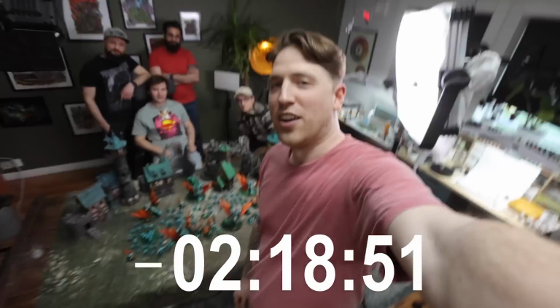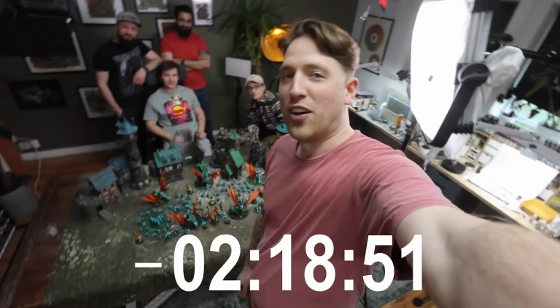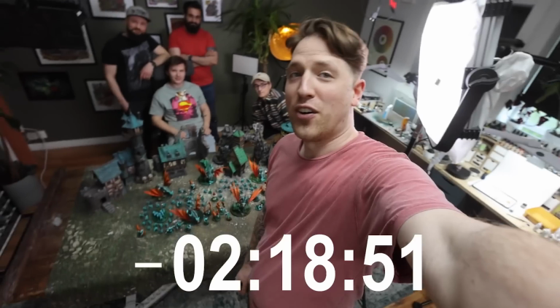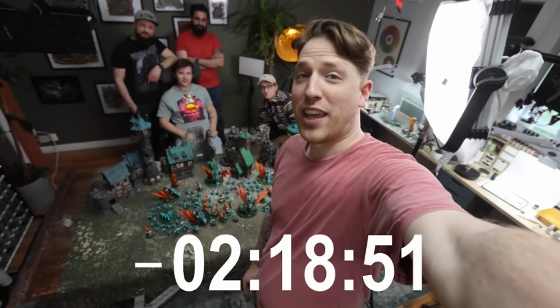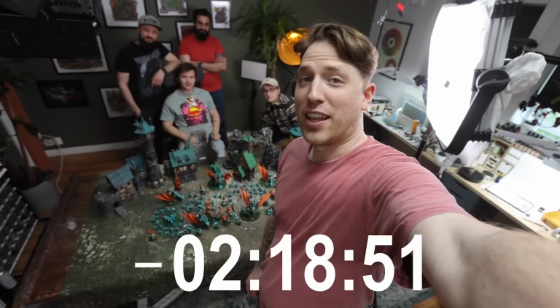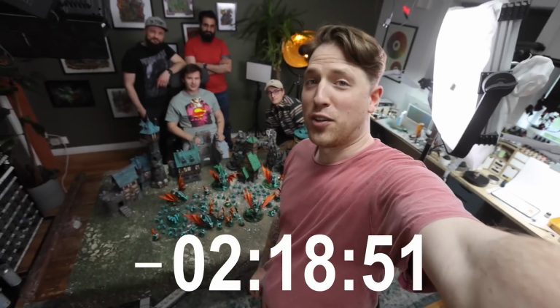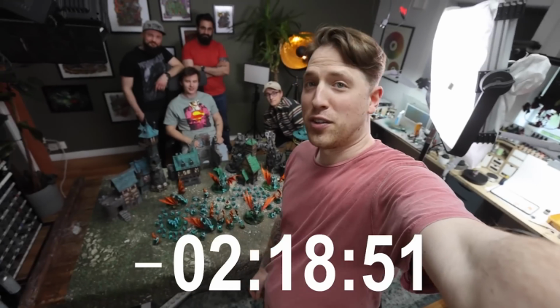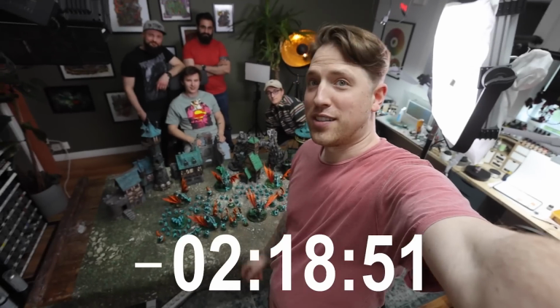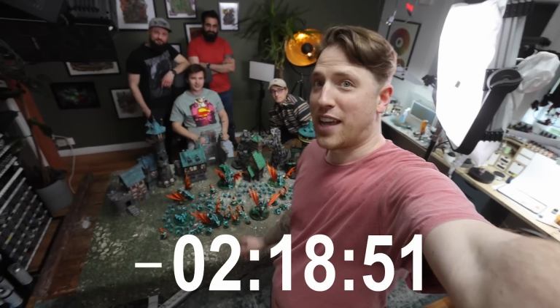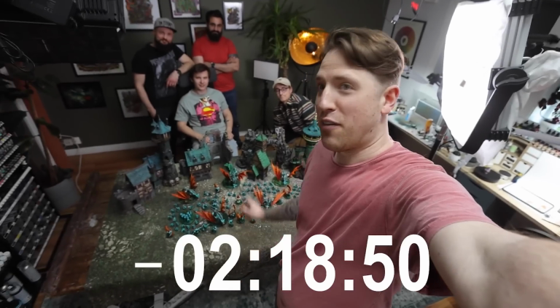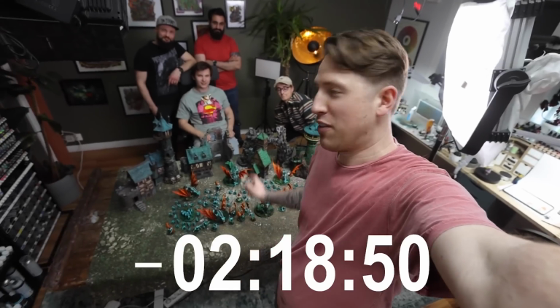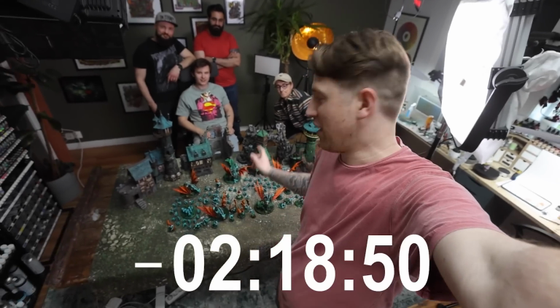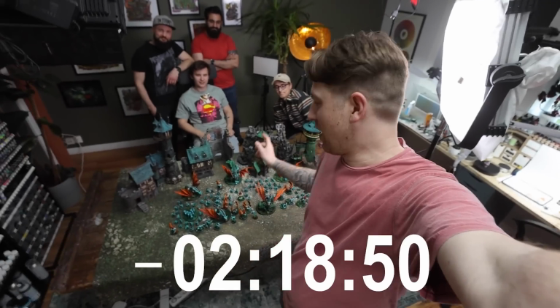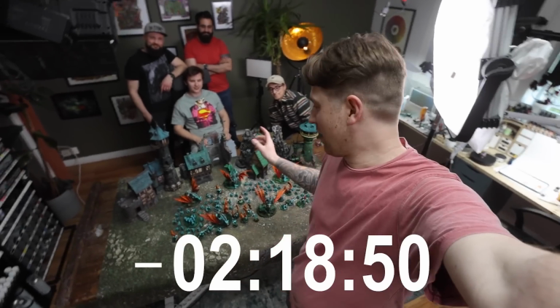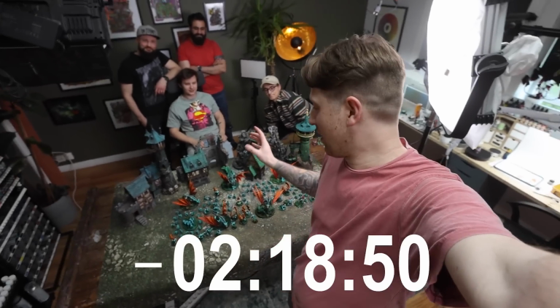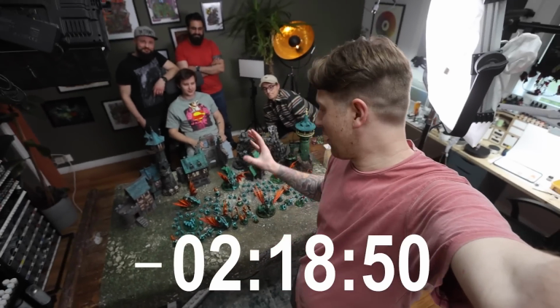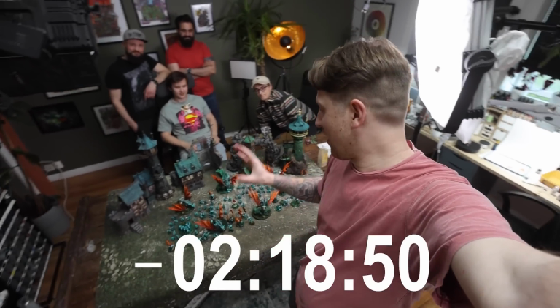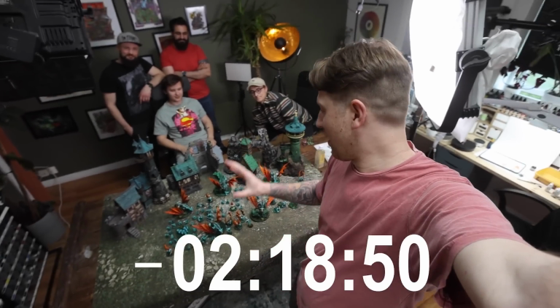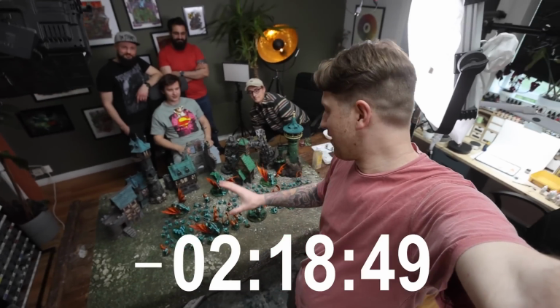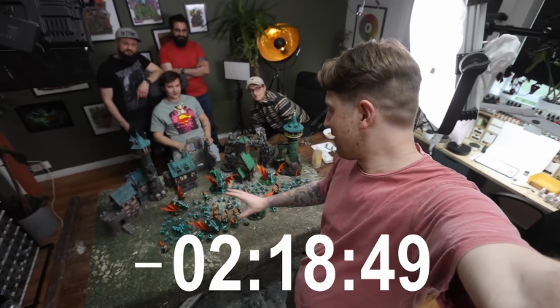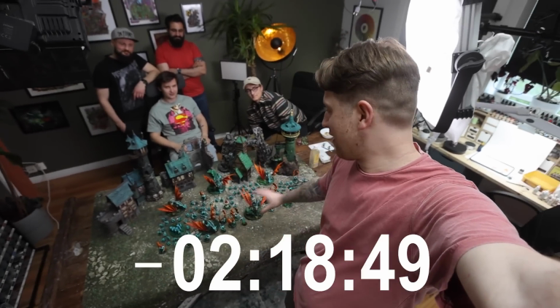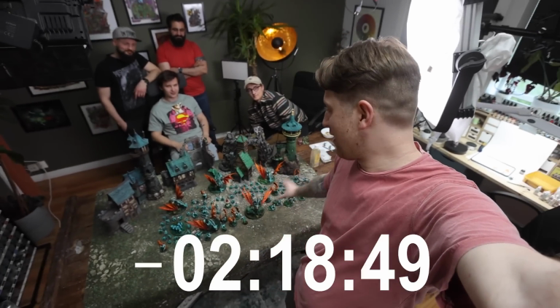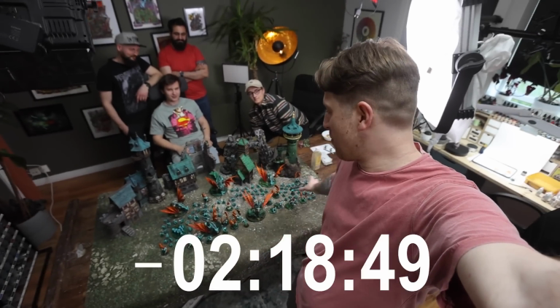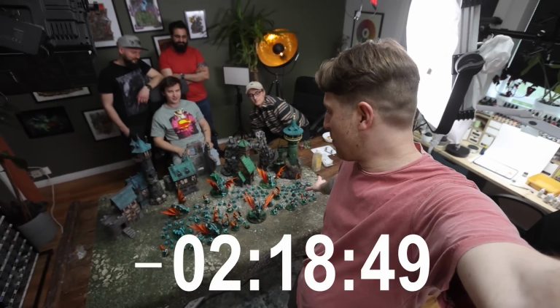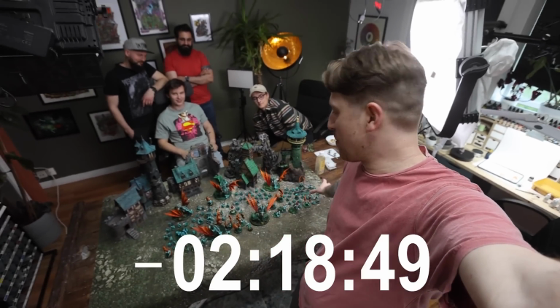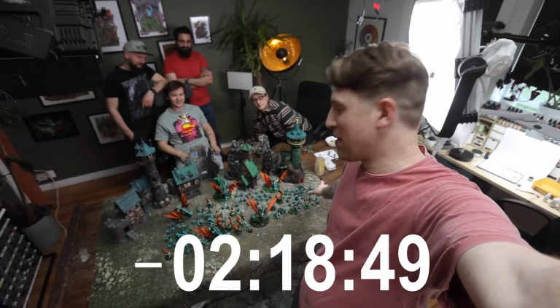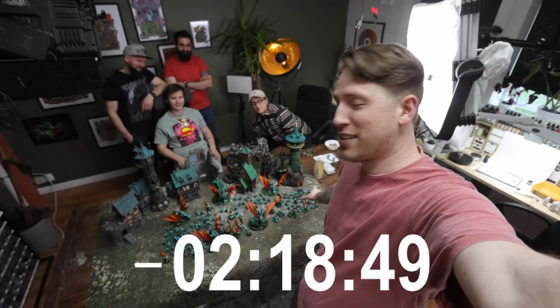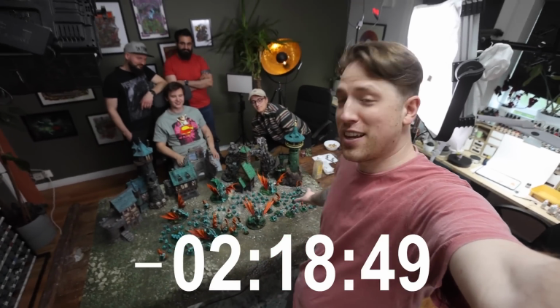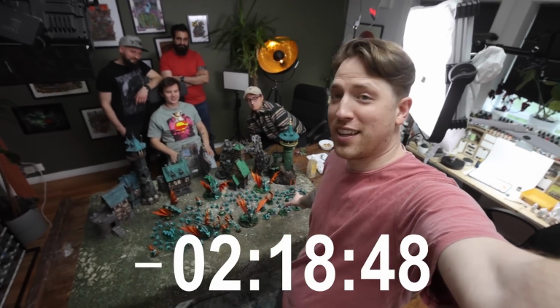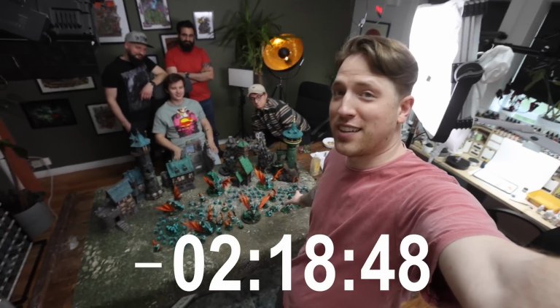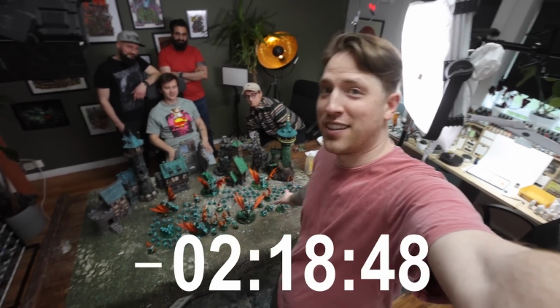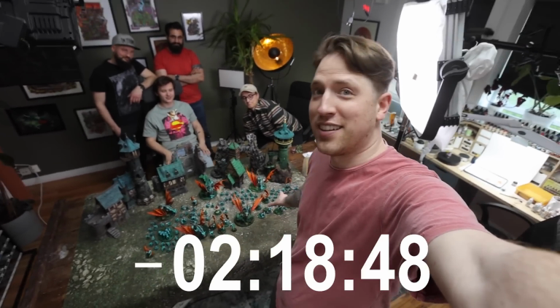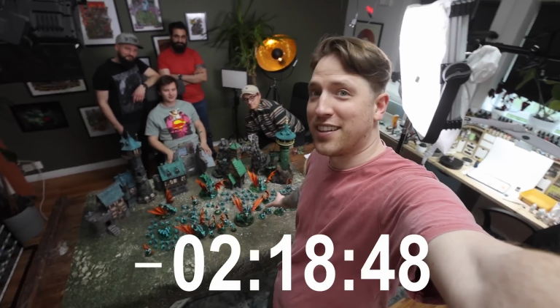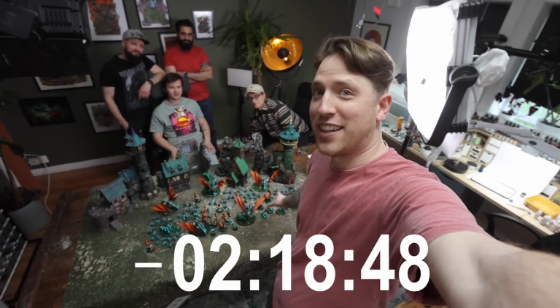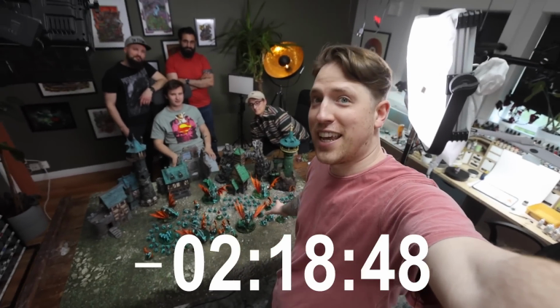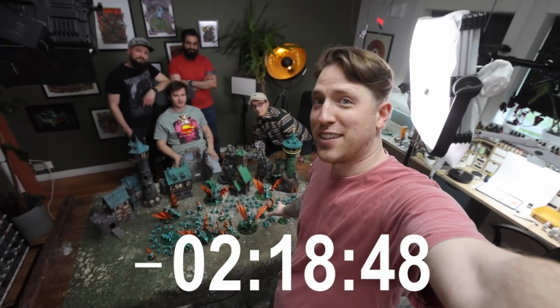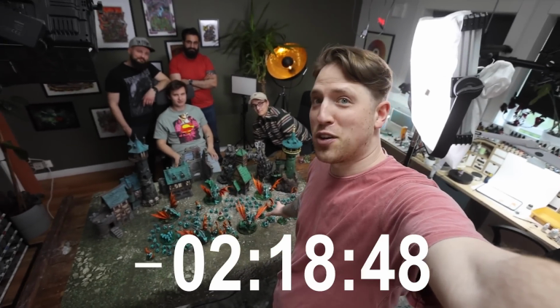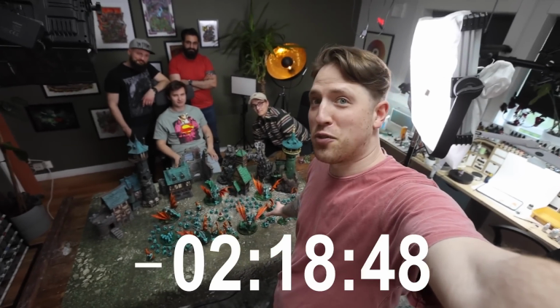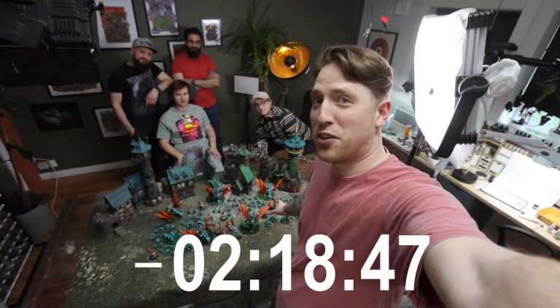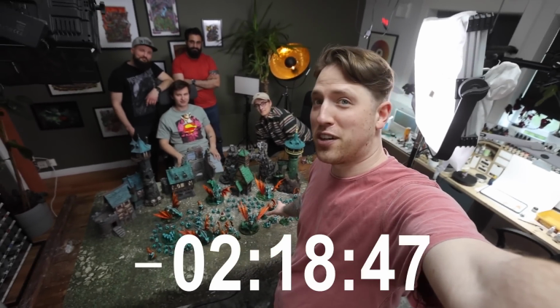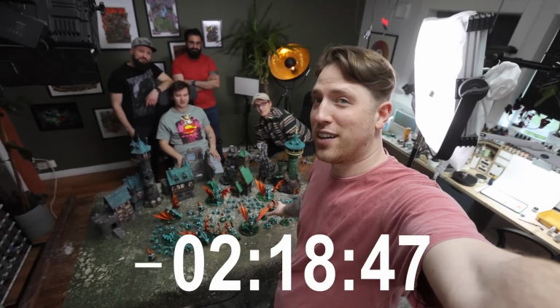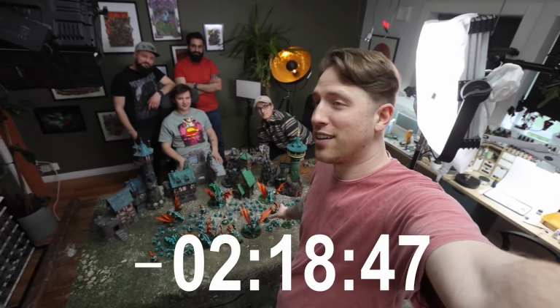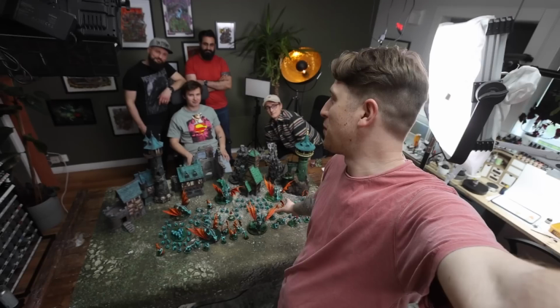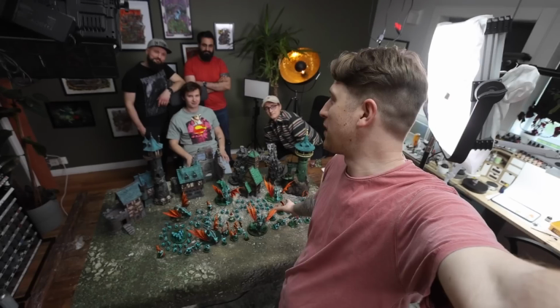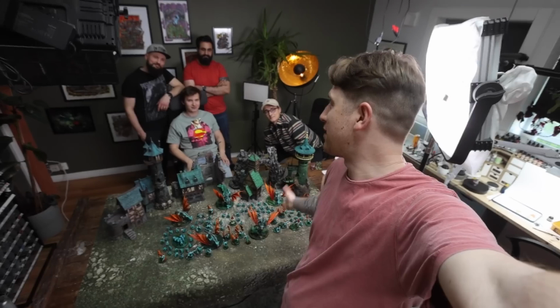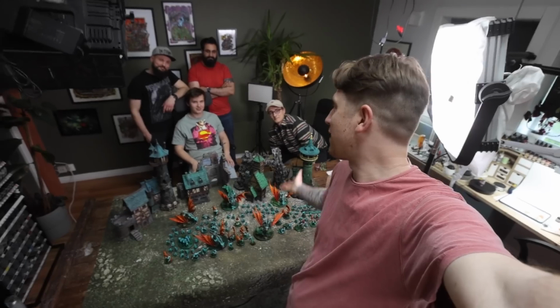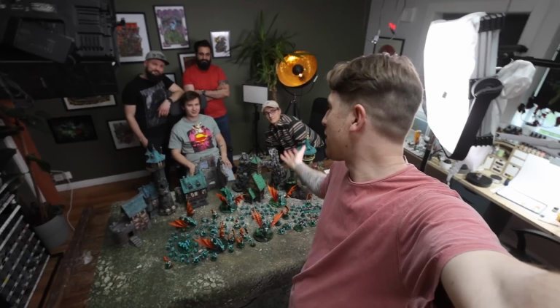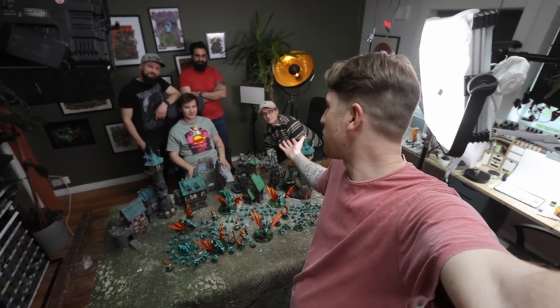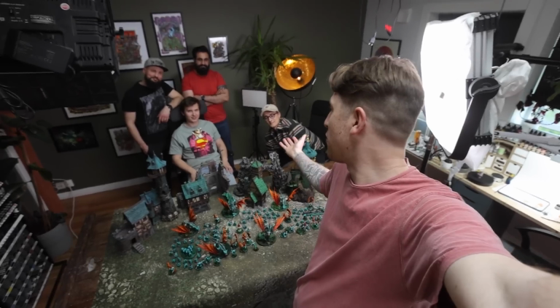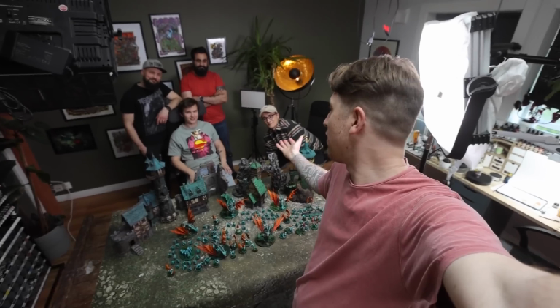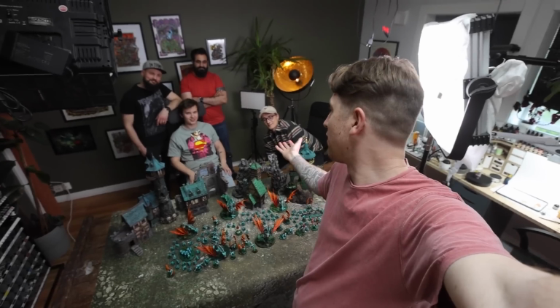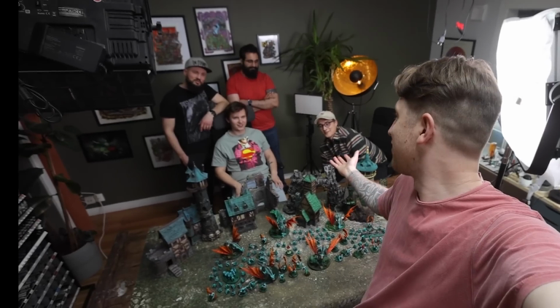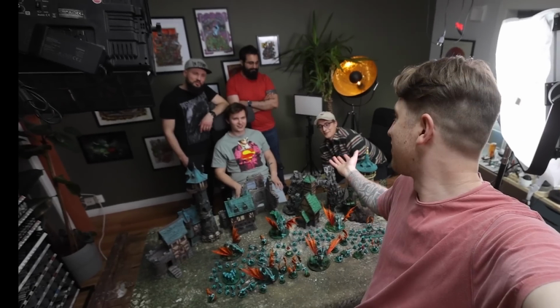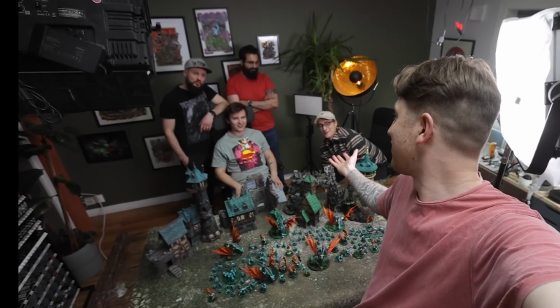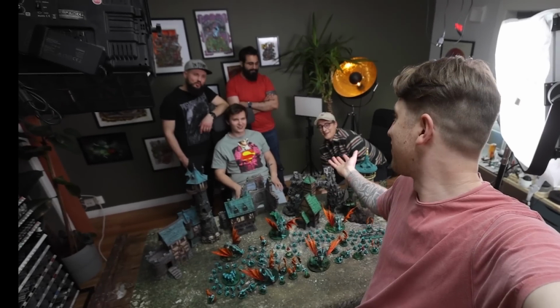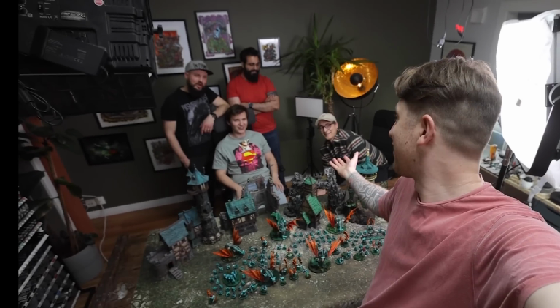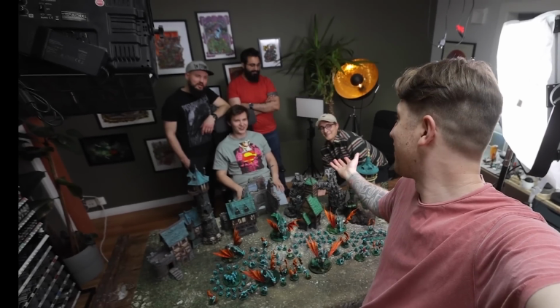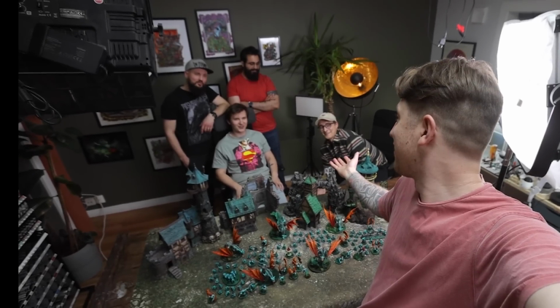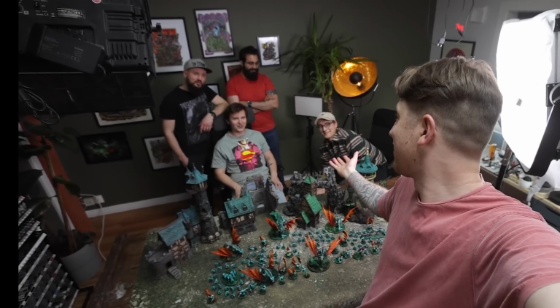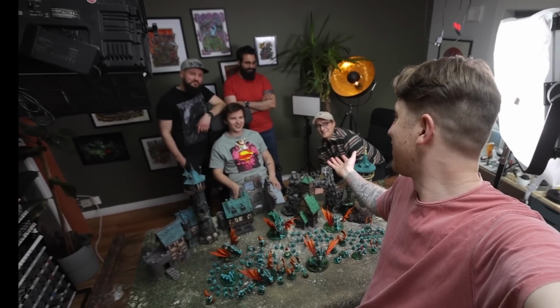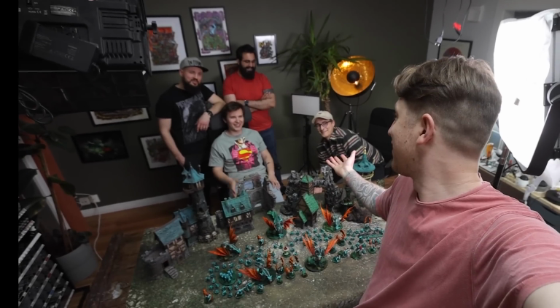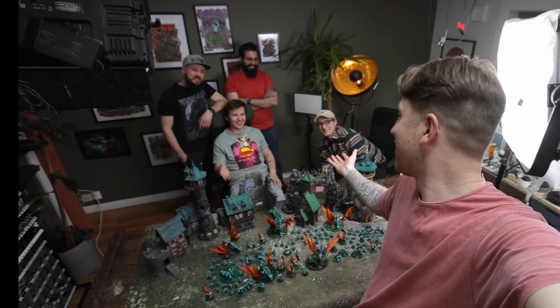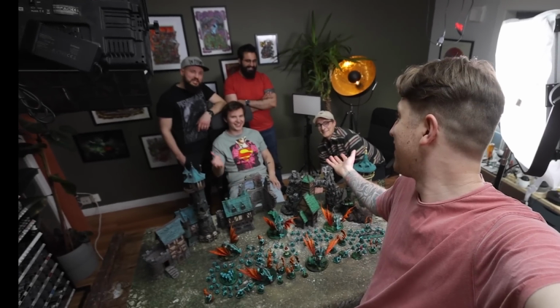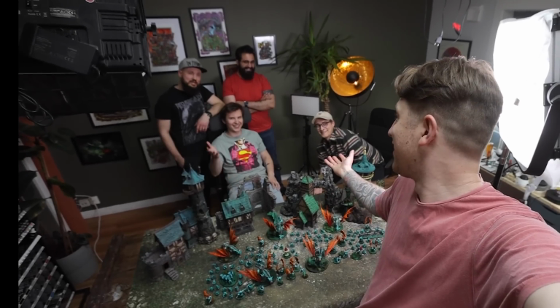Okay dudes, everything is pretty much done. The day is over. What is it time for? Grand Reveal!